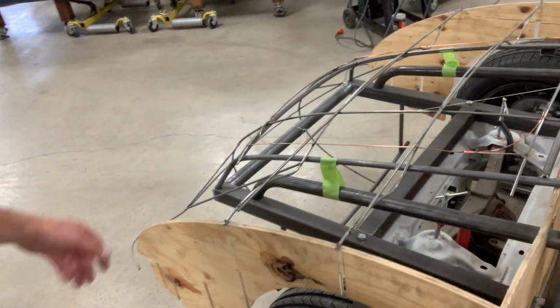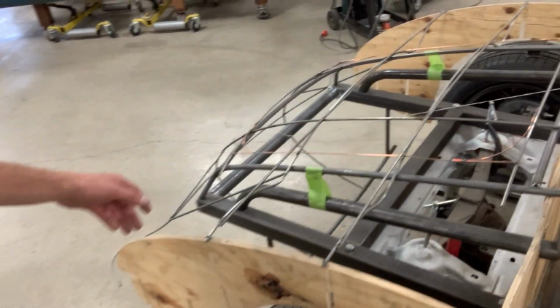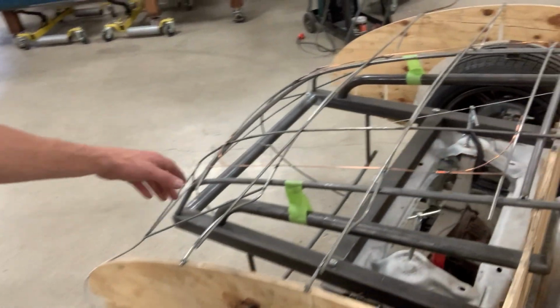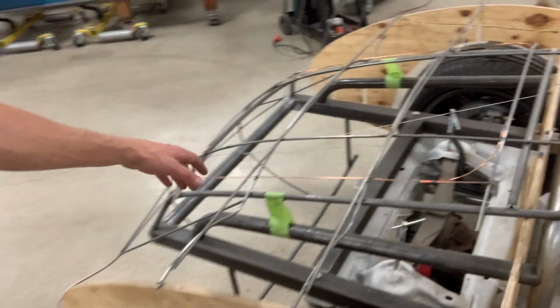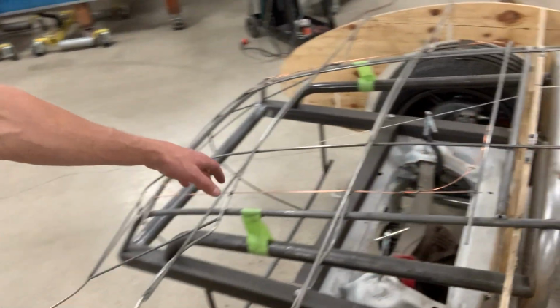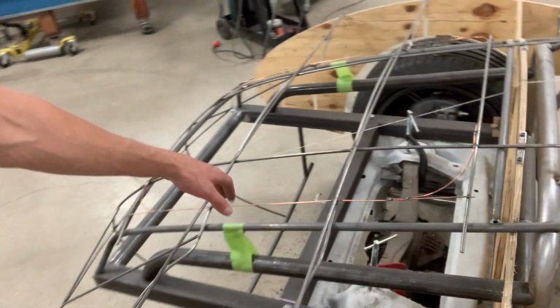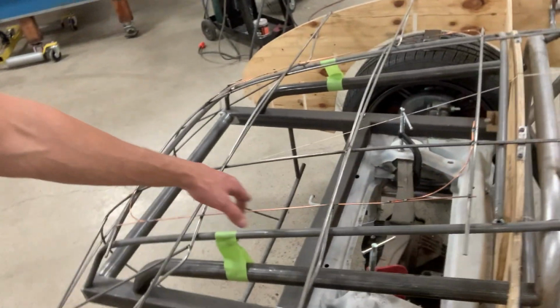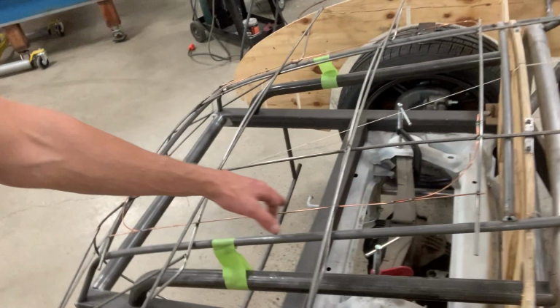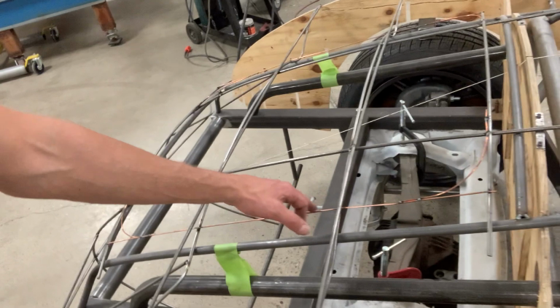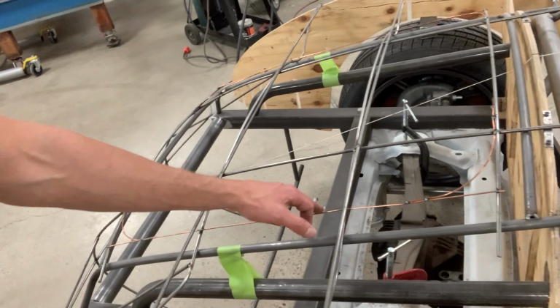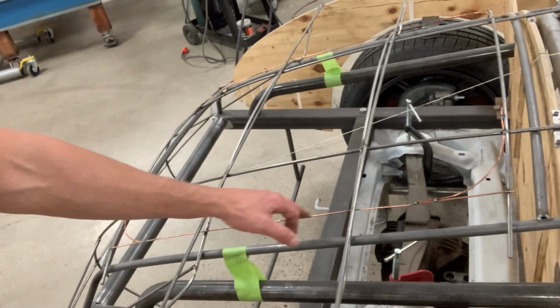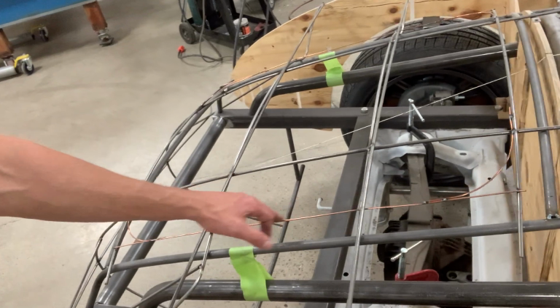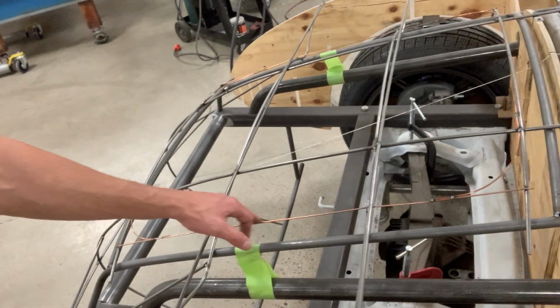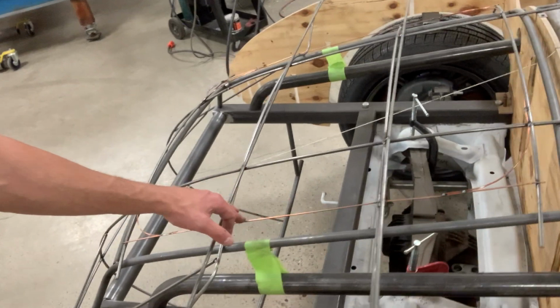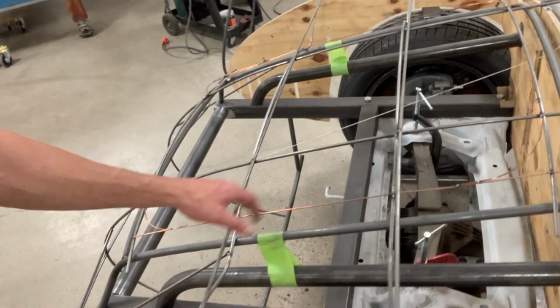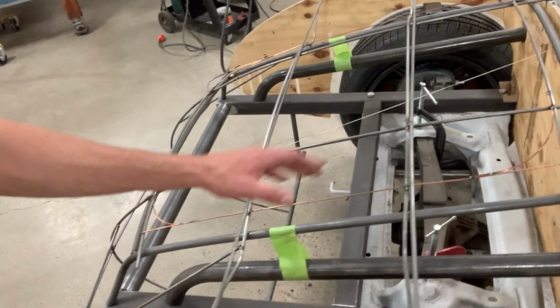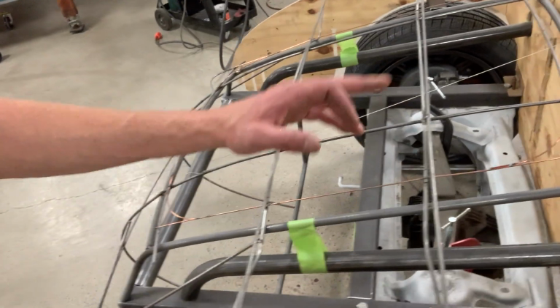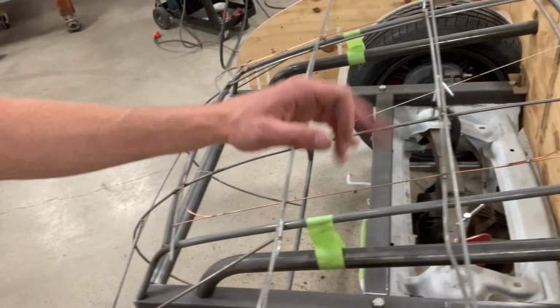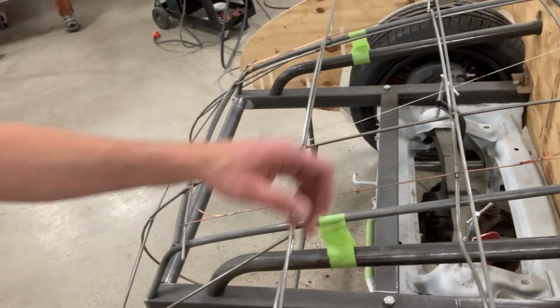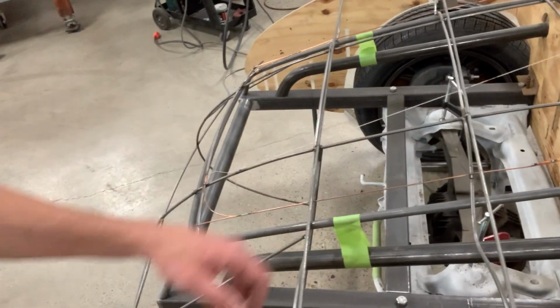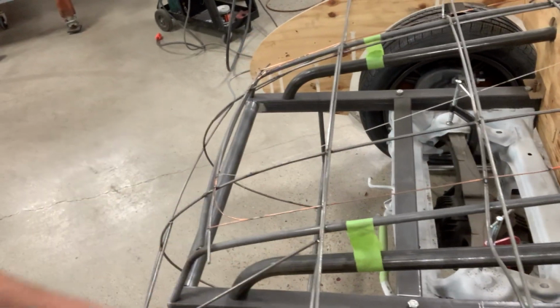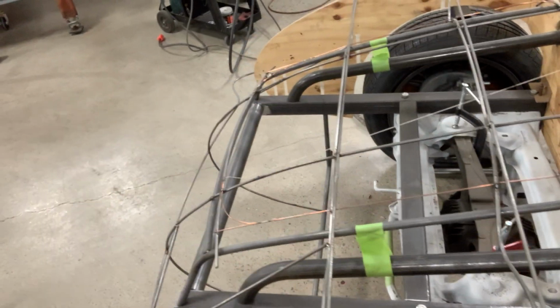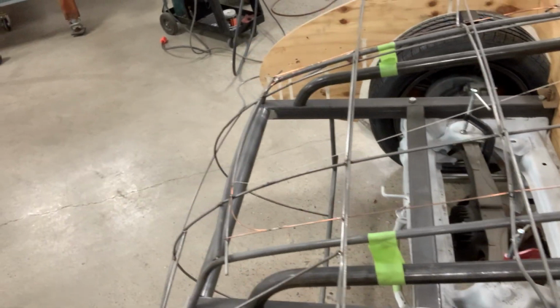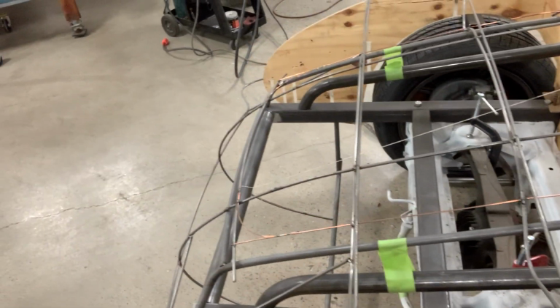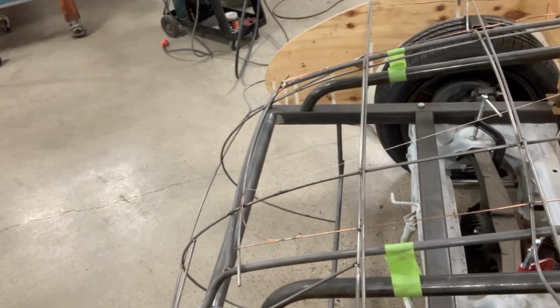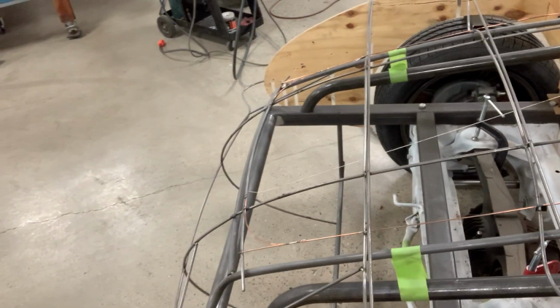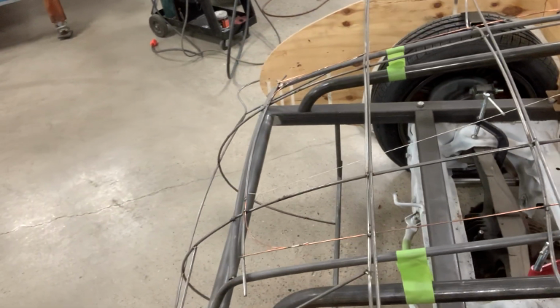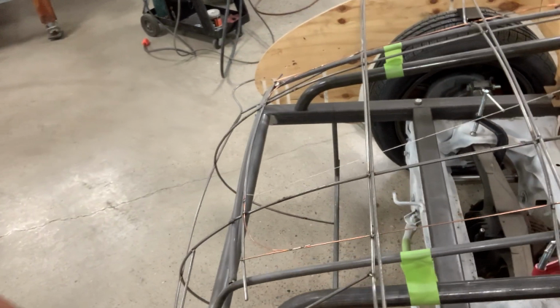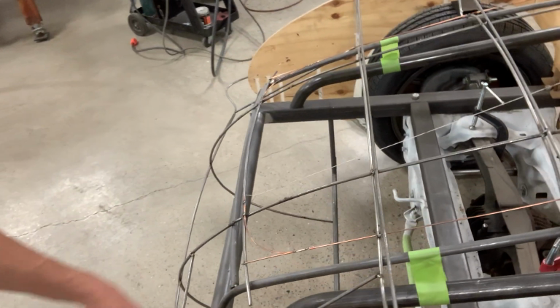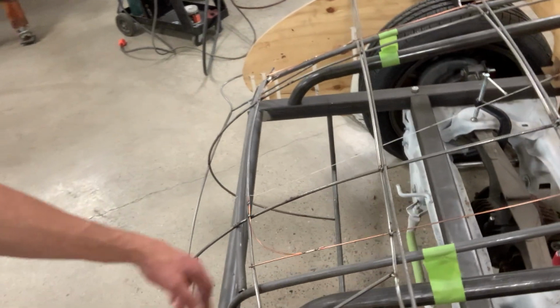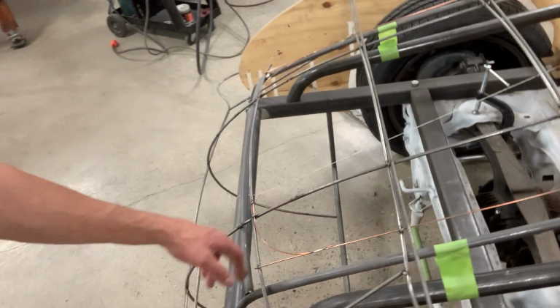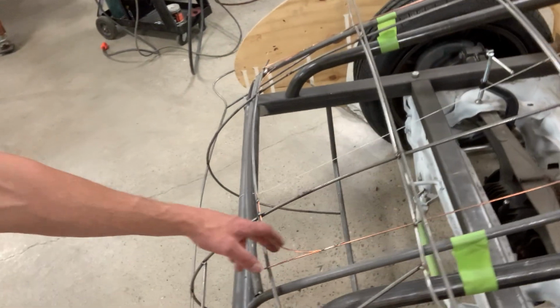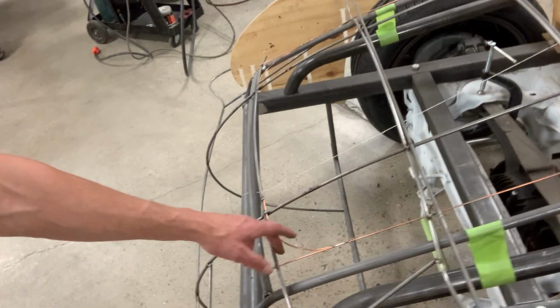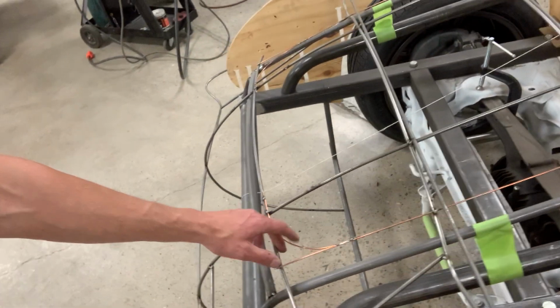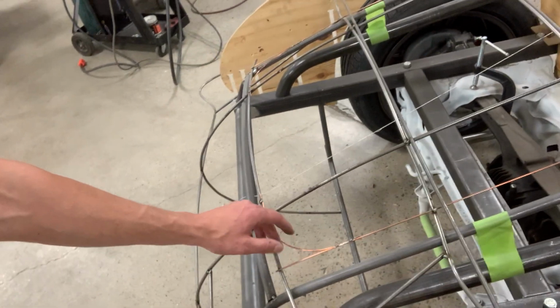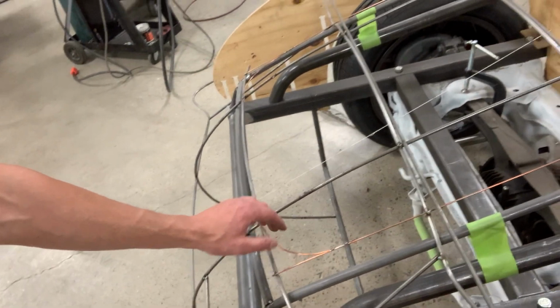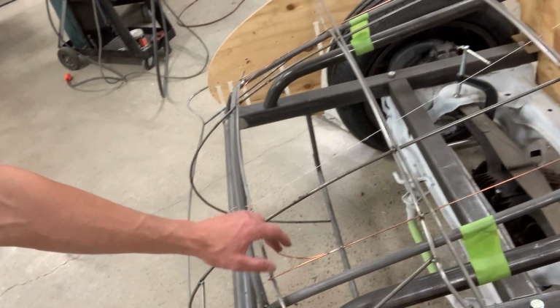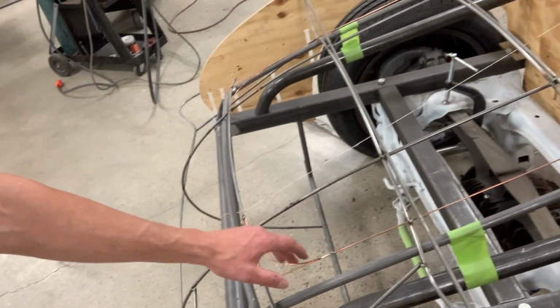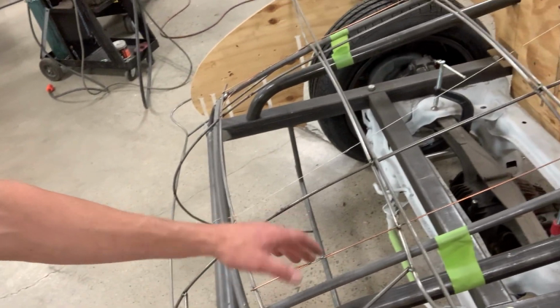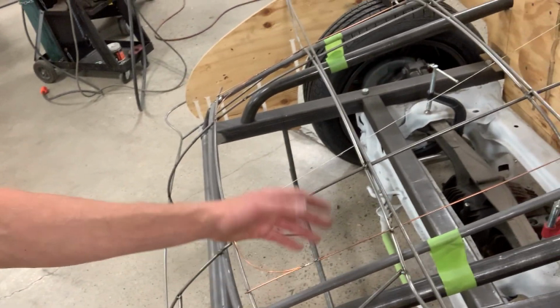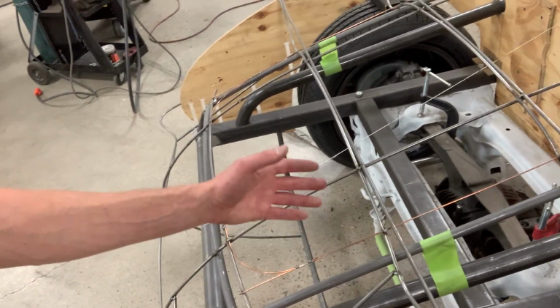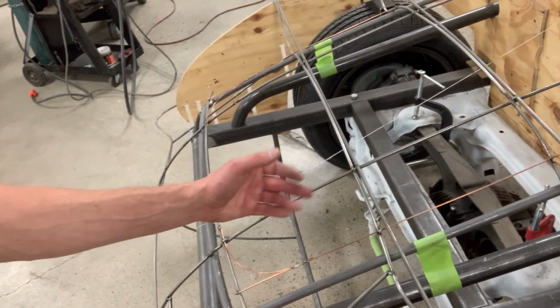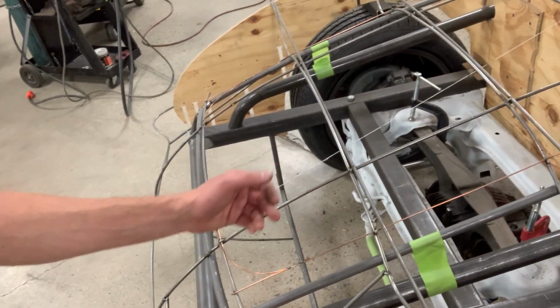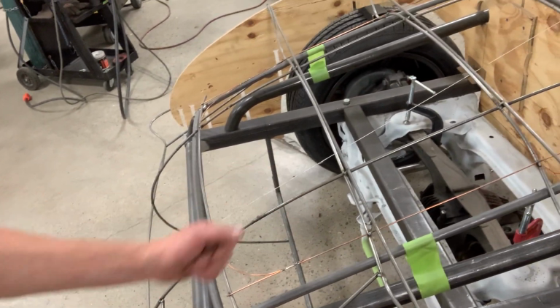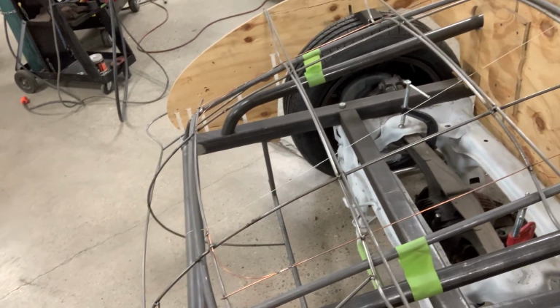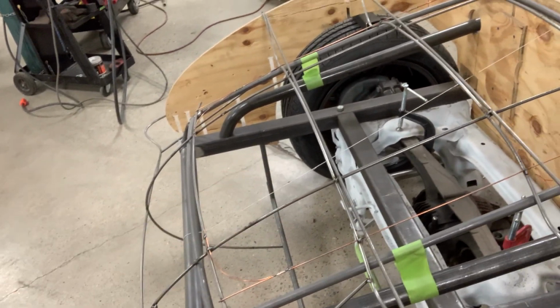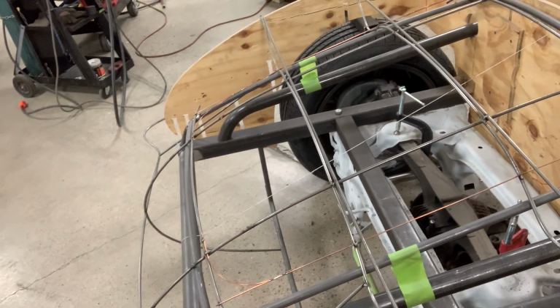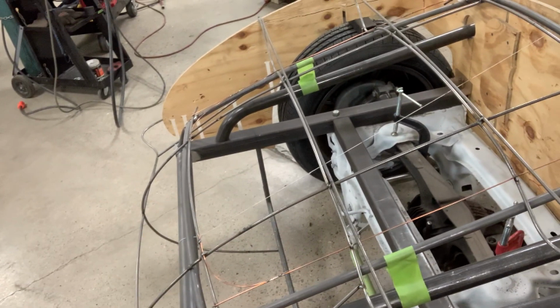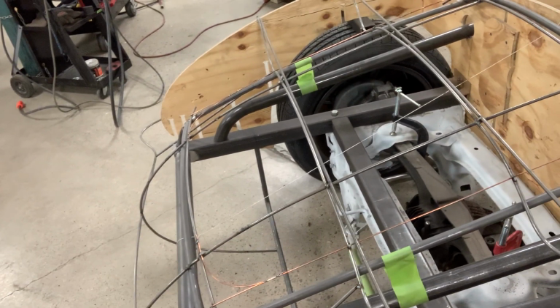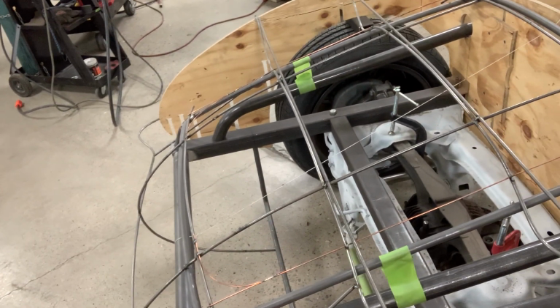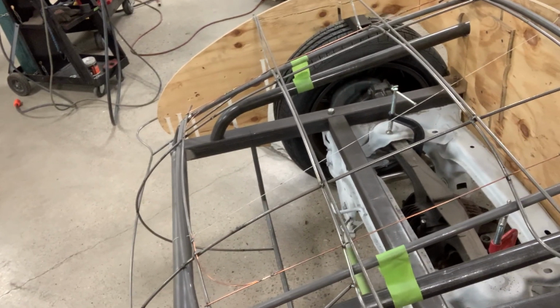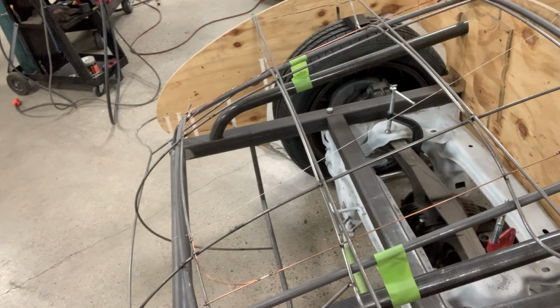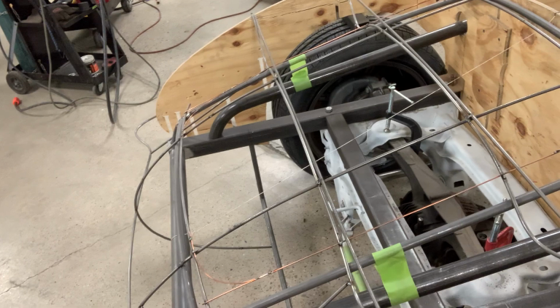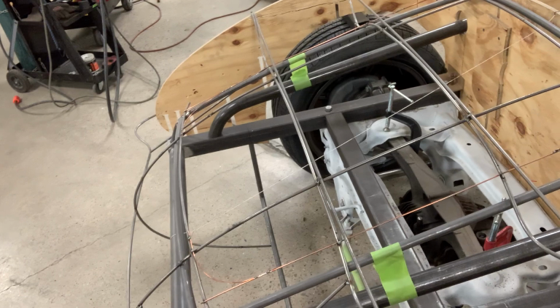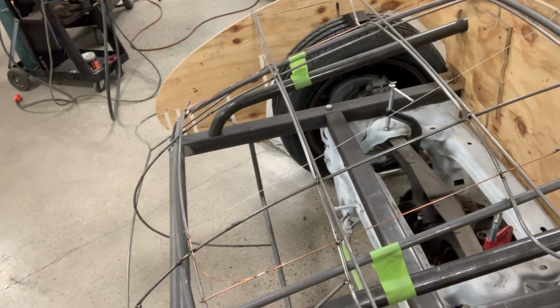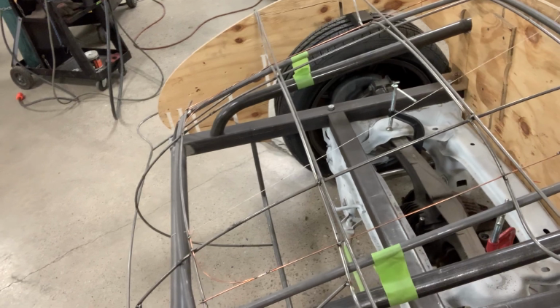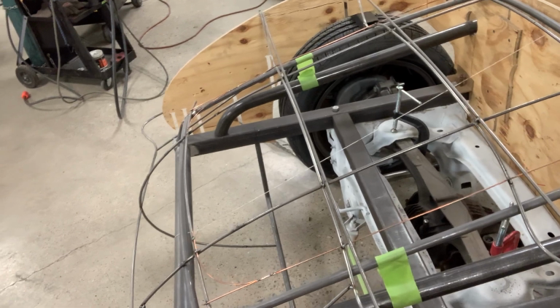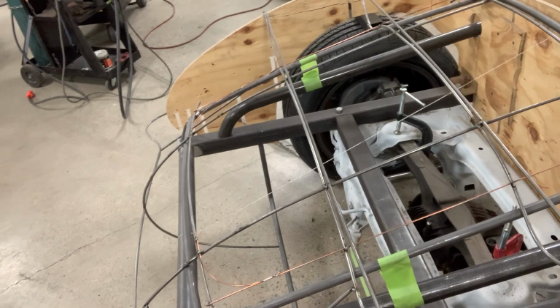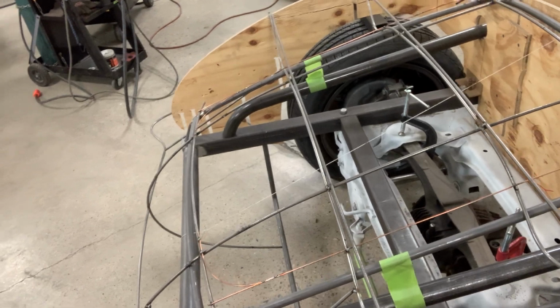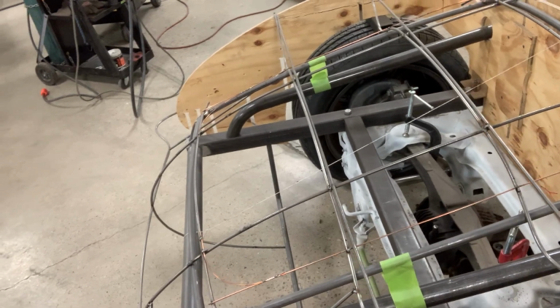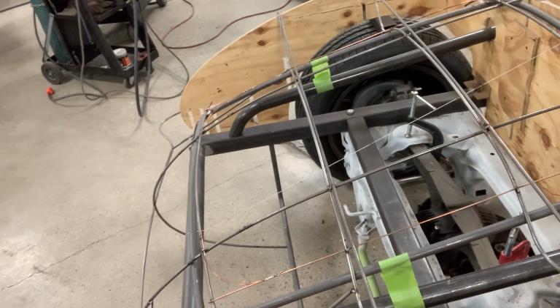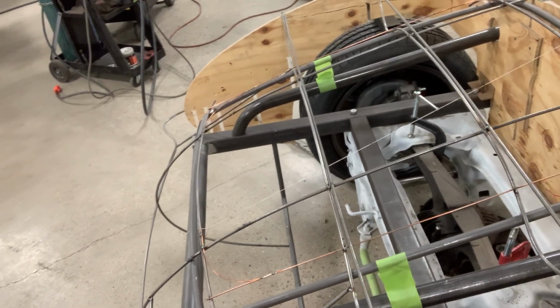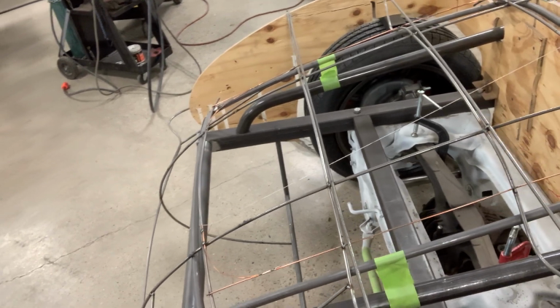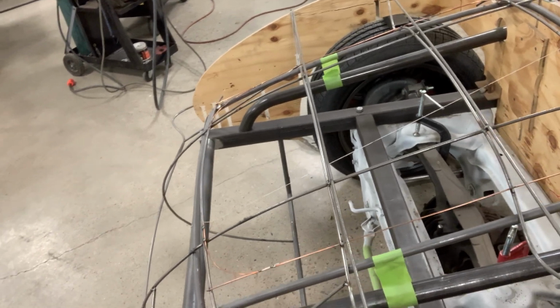The thin wires here — I have wires on the front also — but this is showing us roughly where our deck lid opening is going to be.